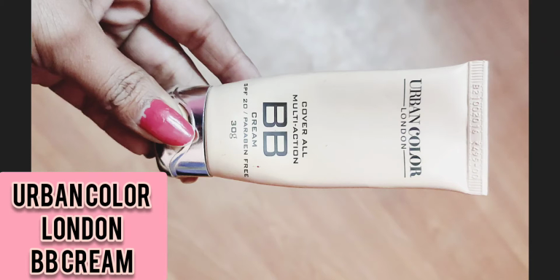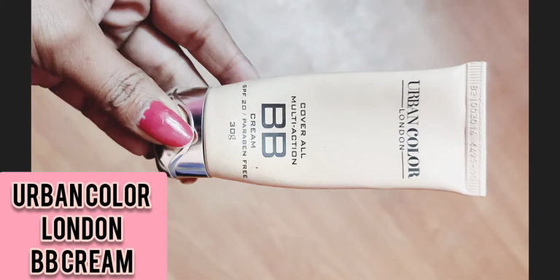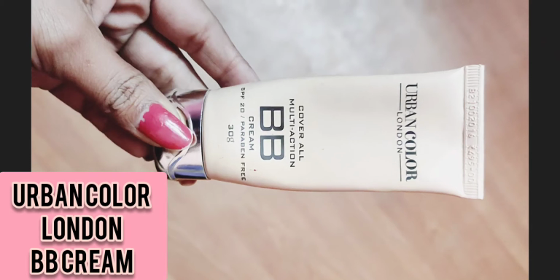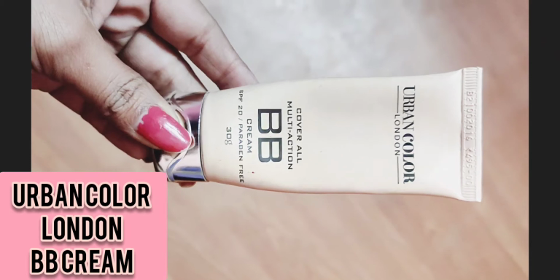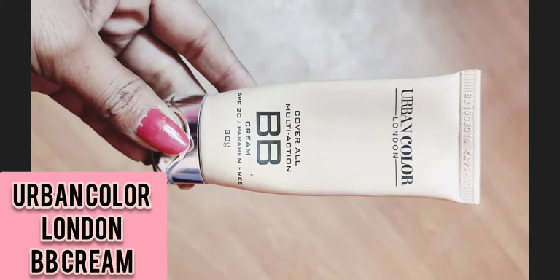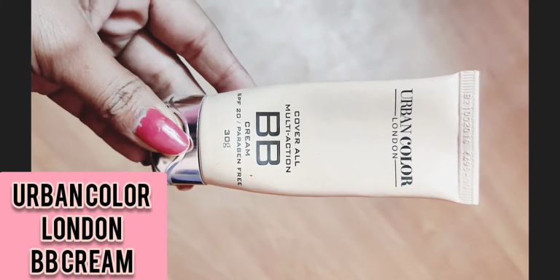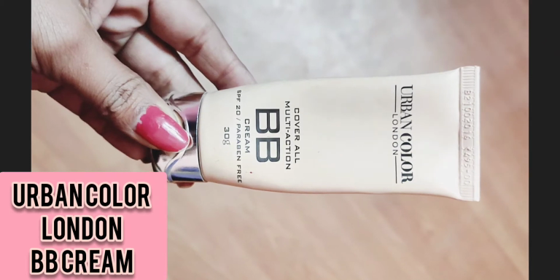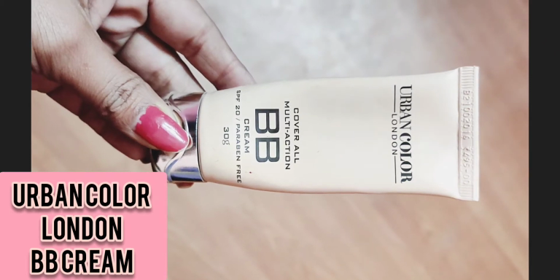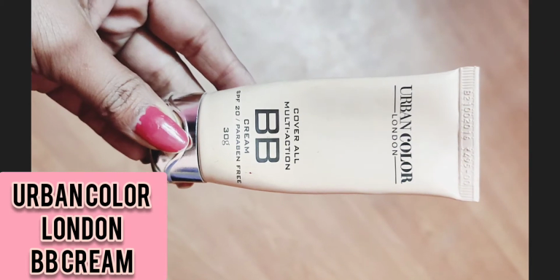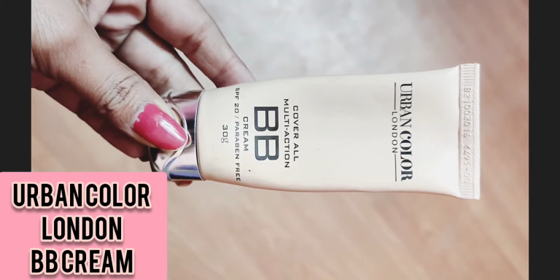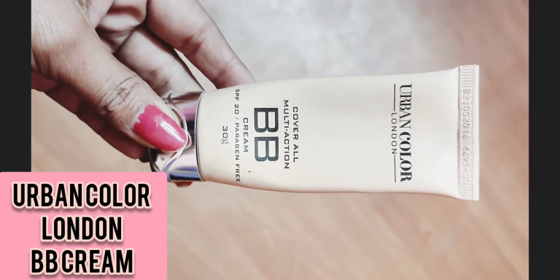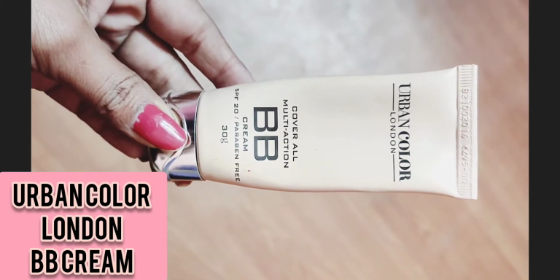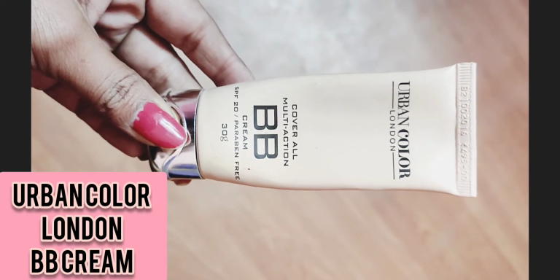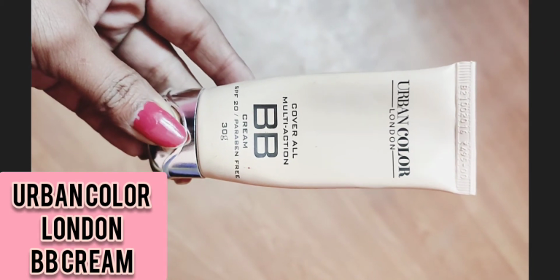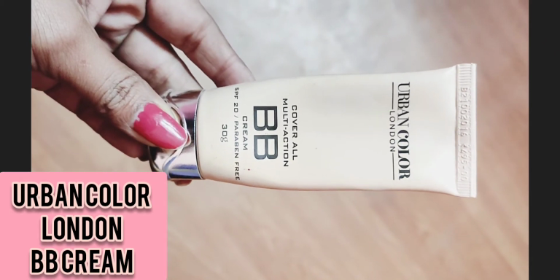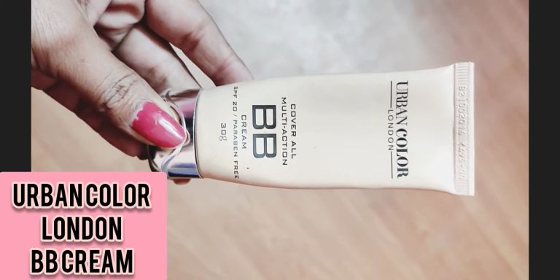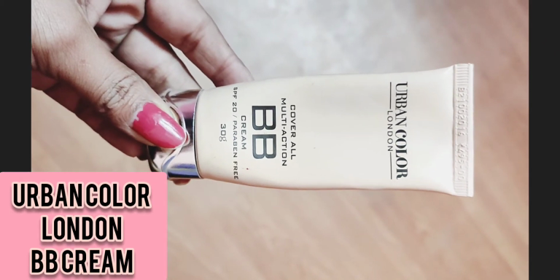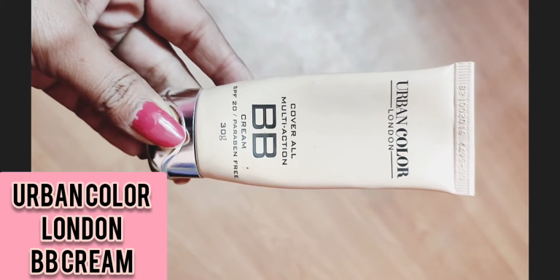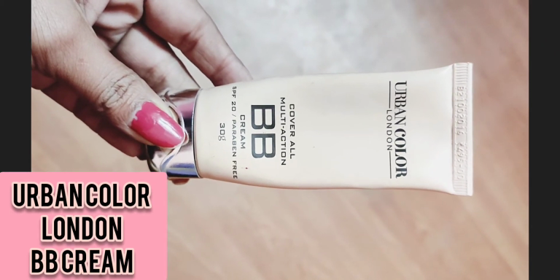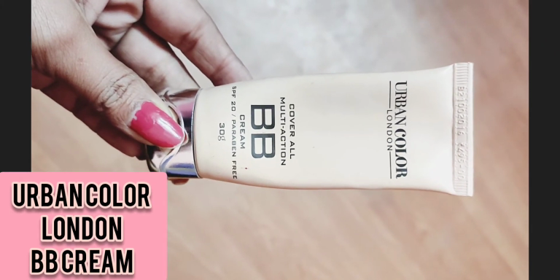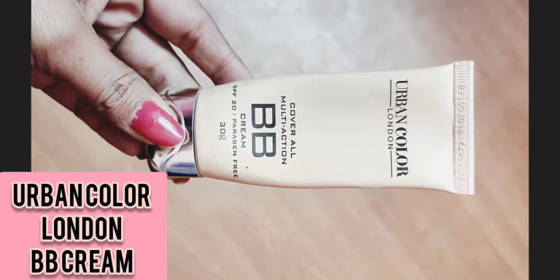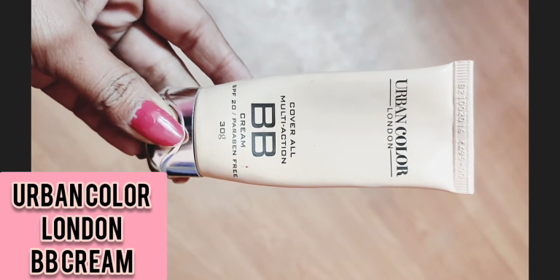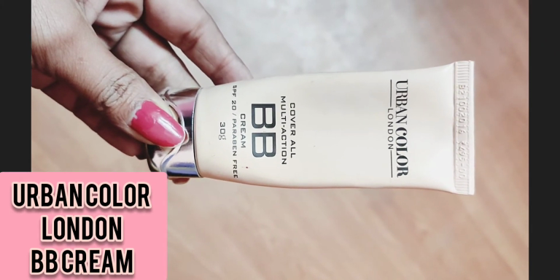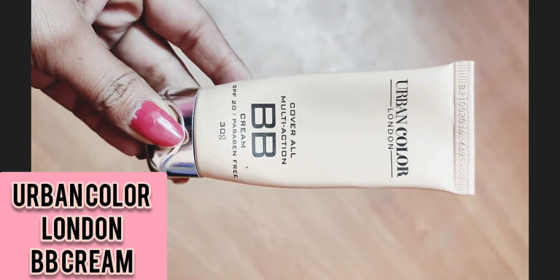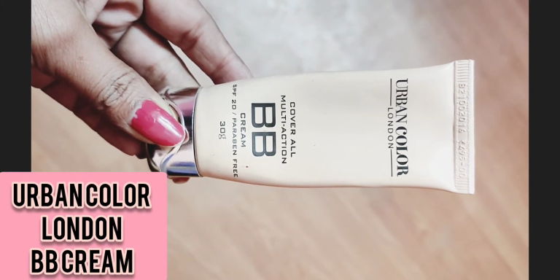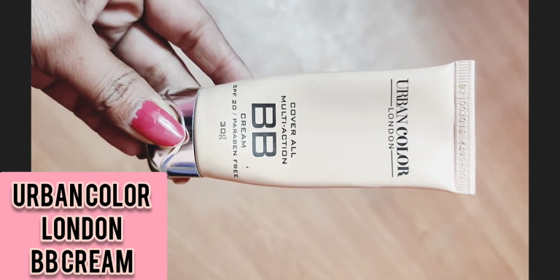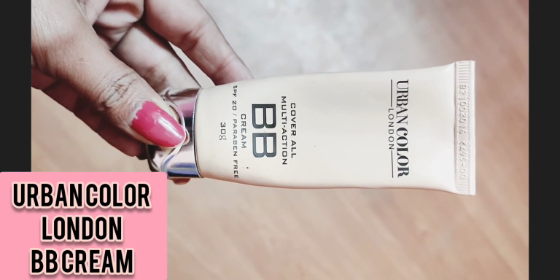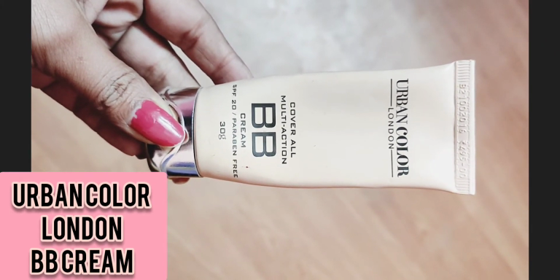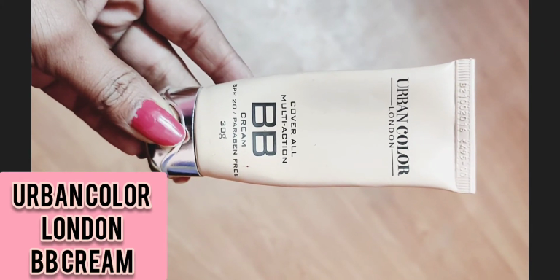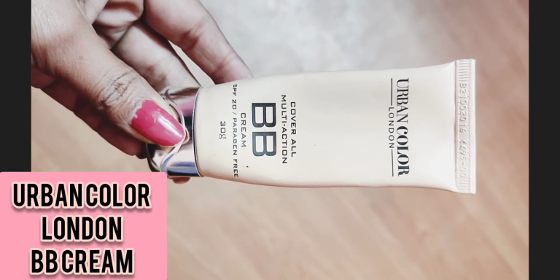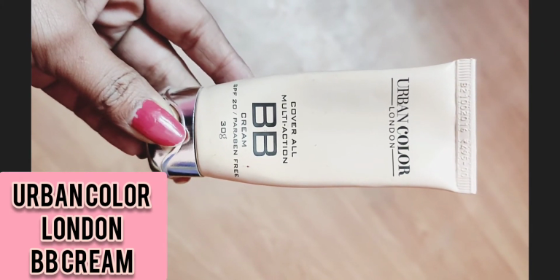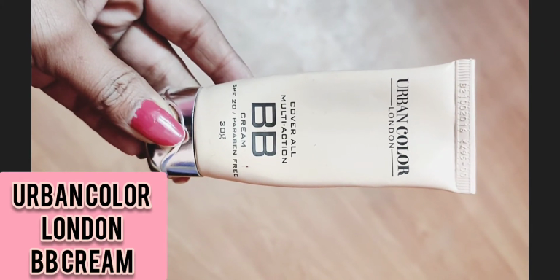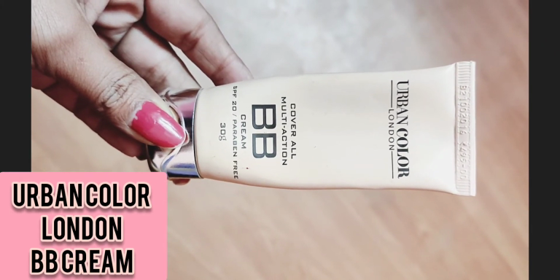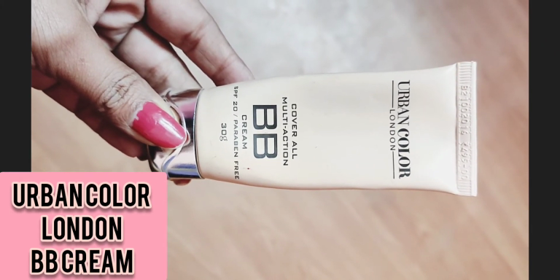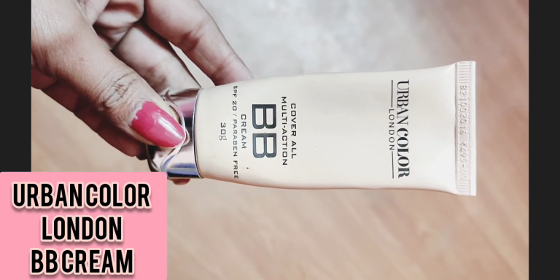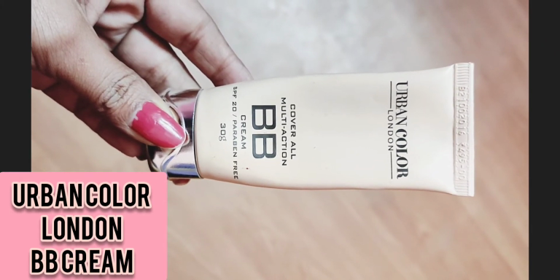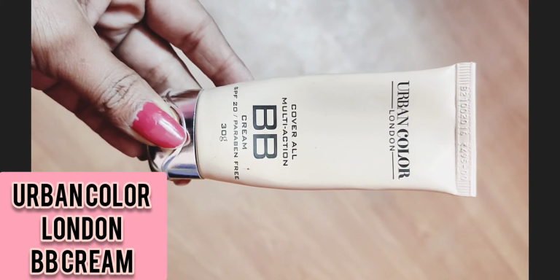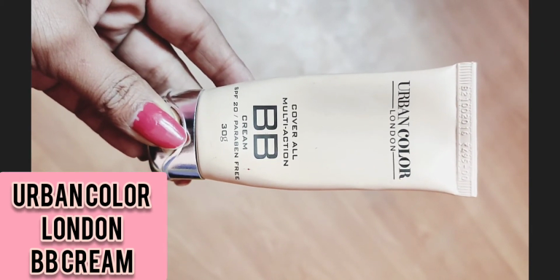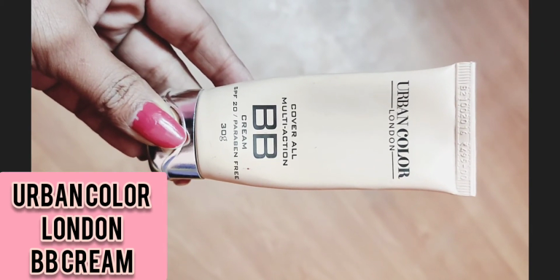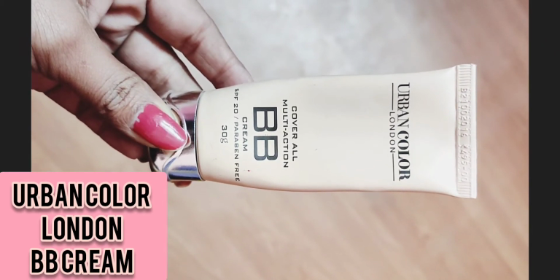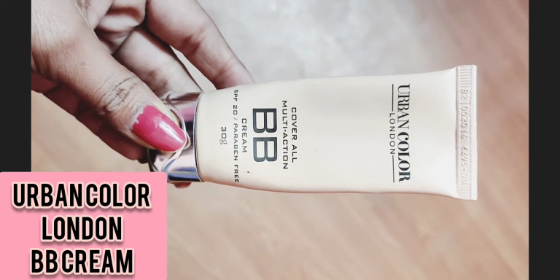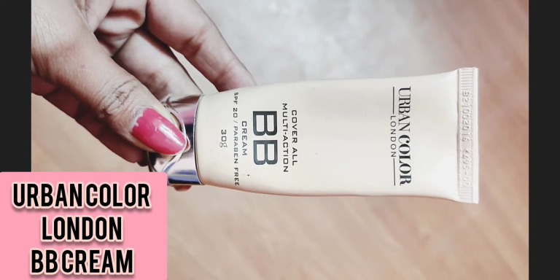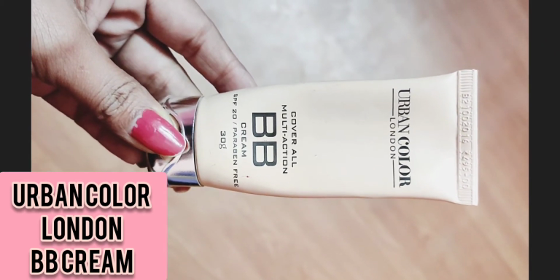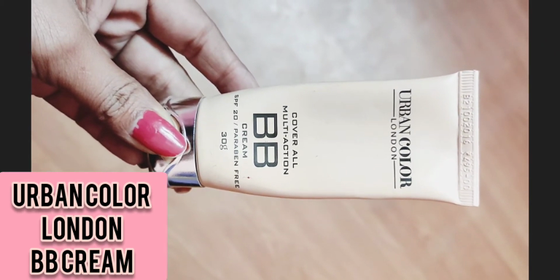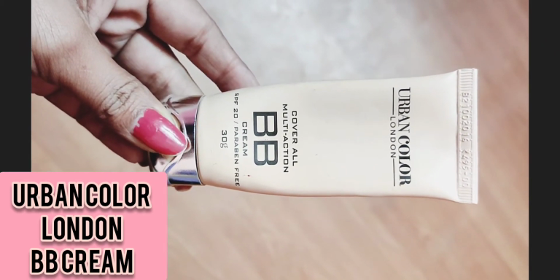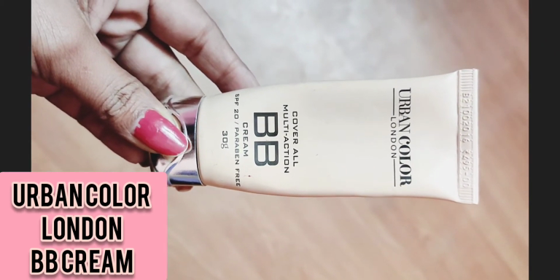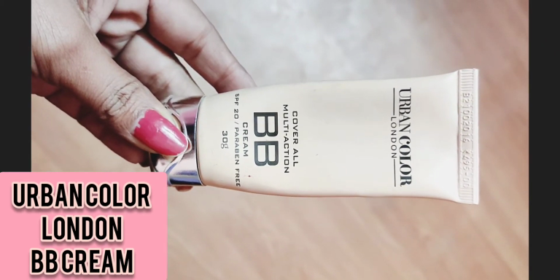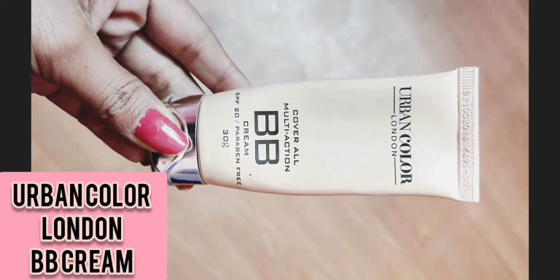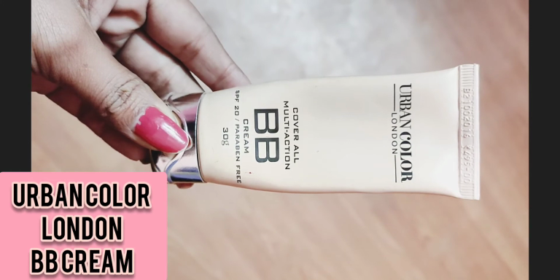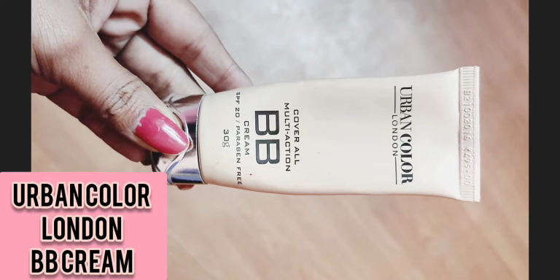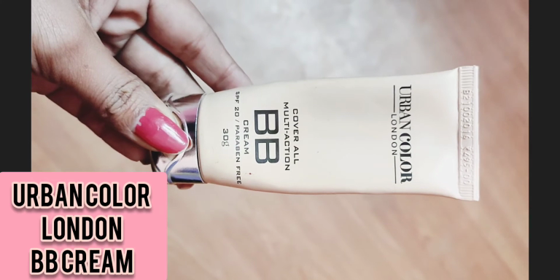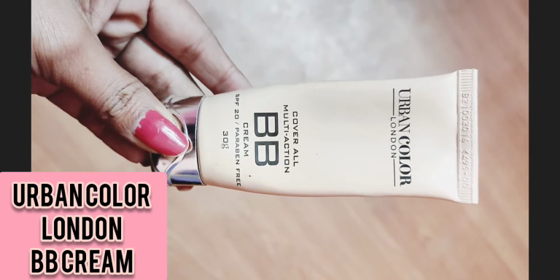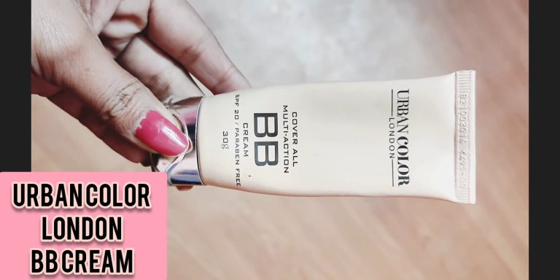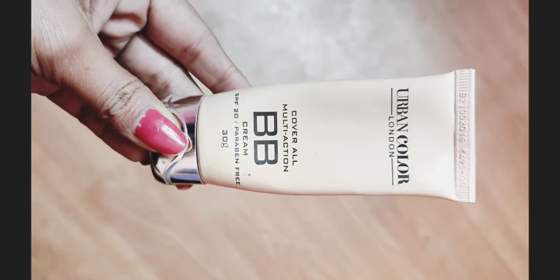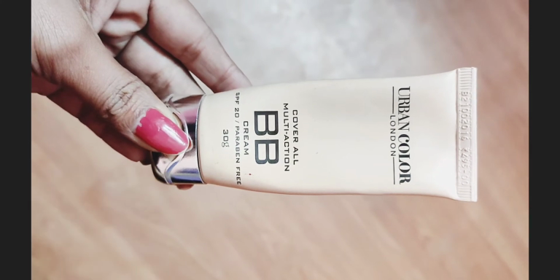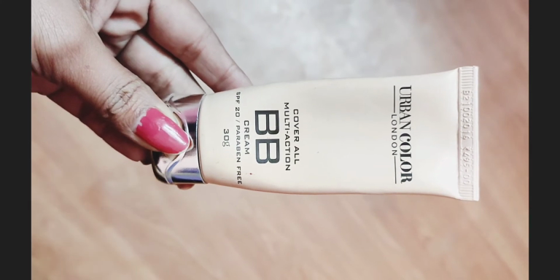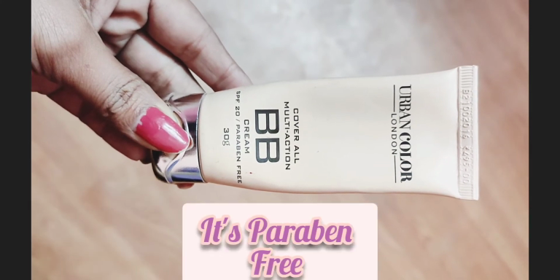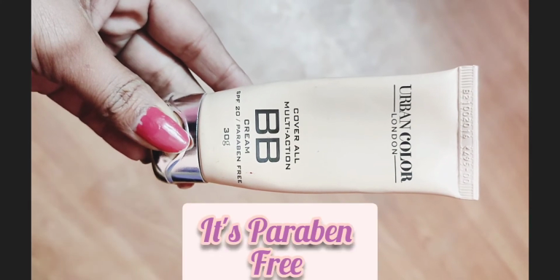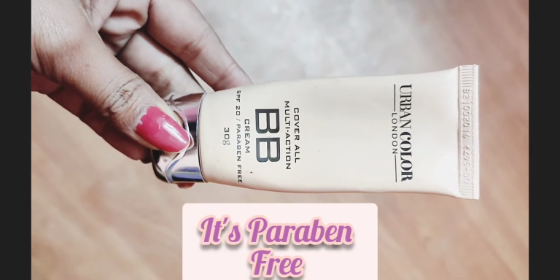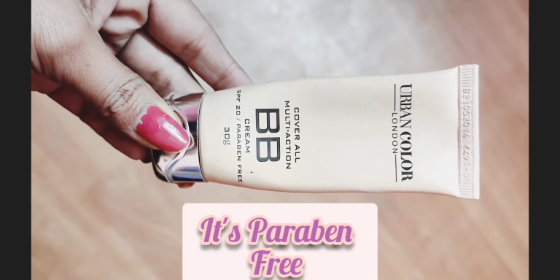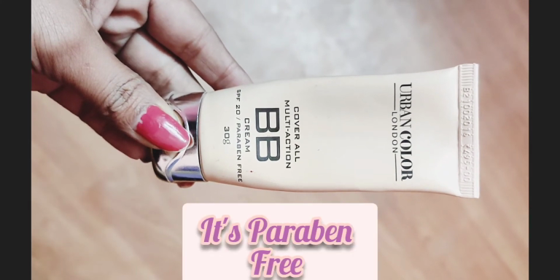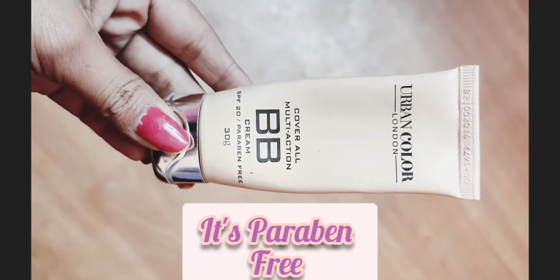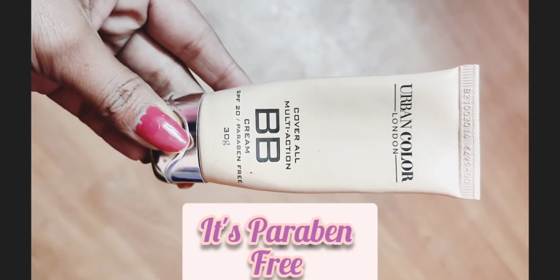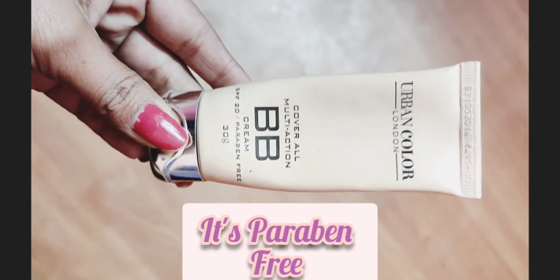Hello guys, welcome back to my channel. This is Urban Color London BB Cream, which is 30 grams.